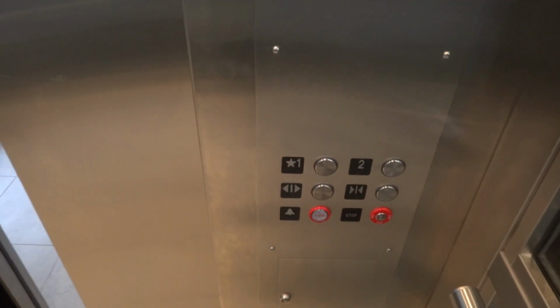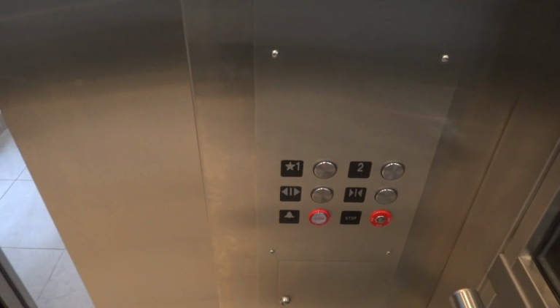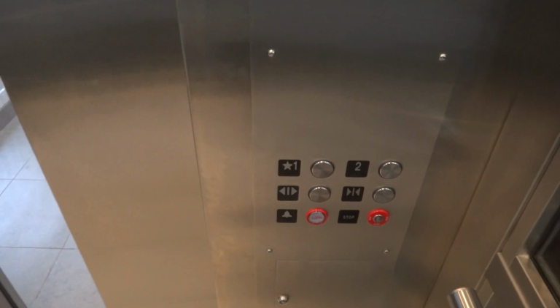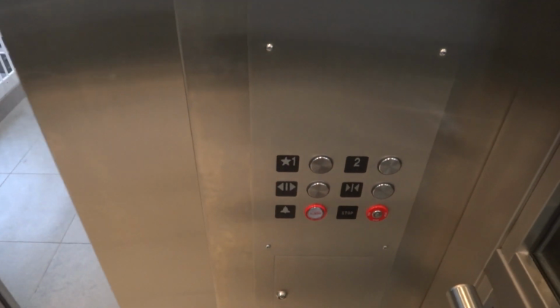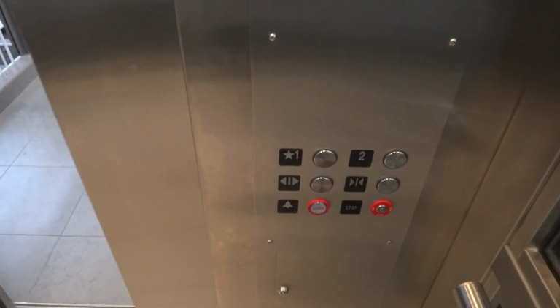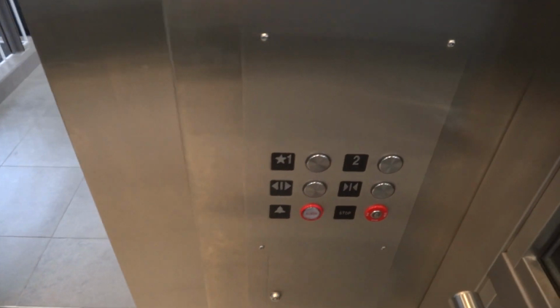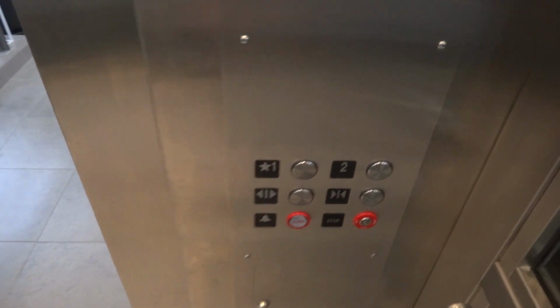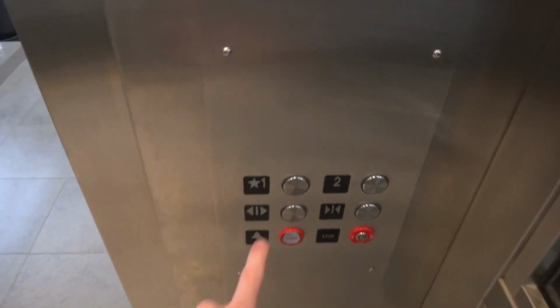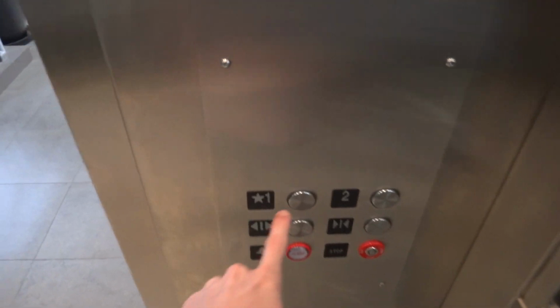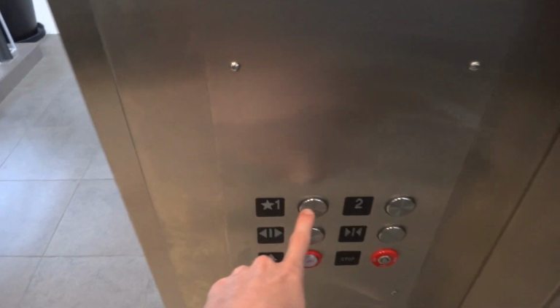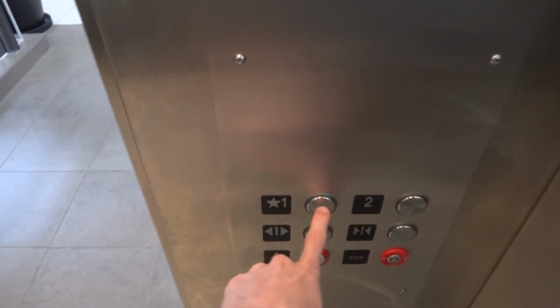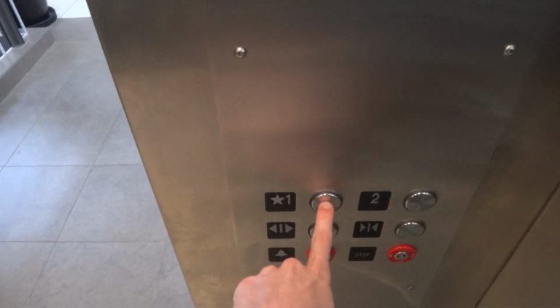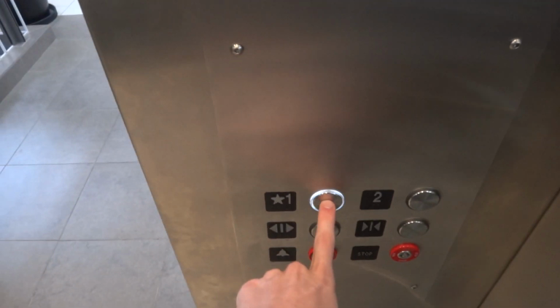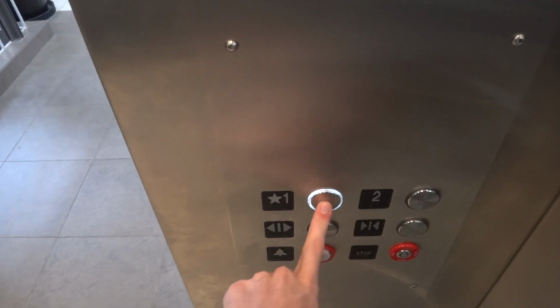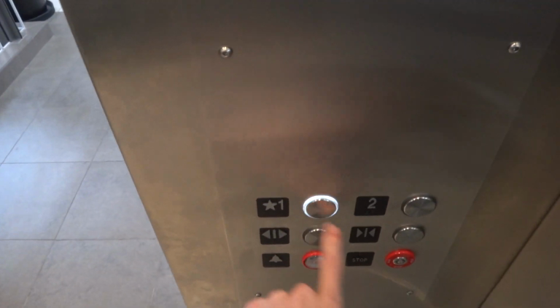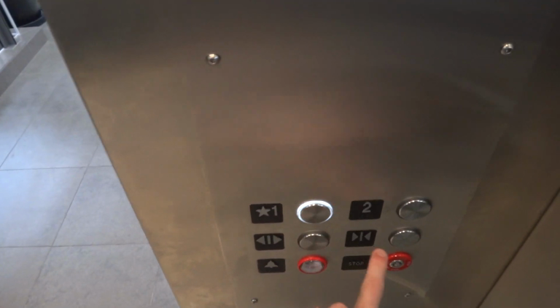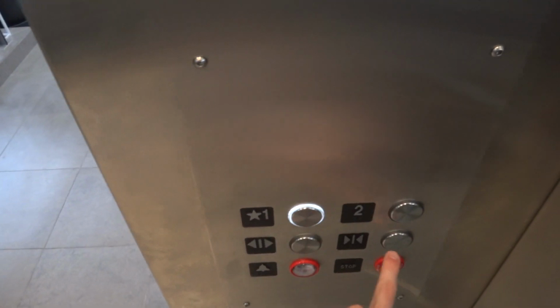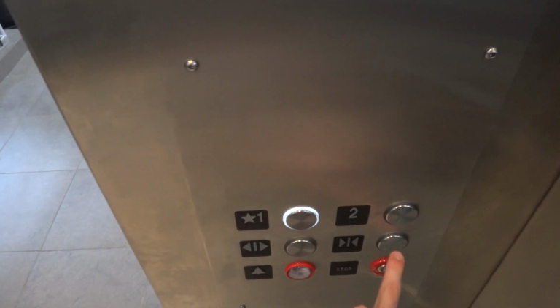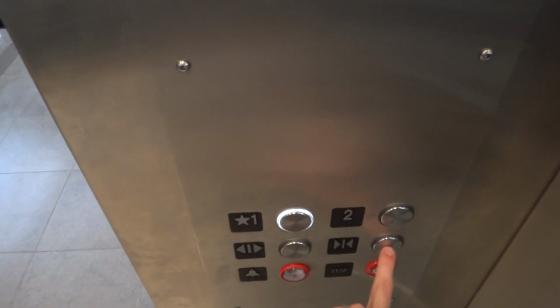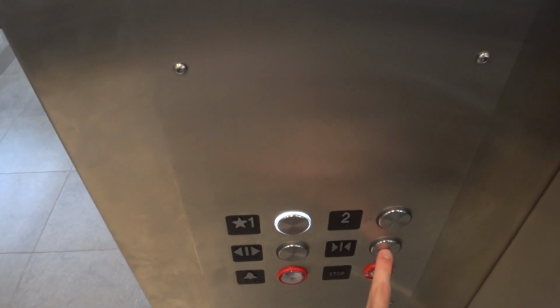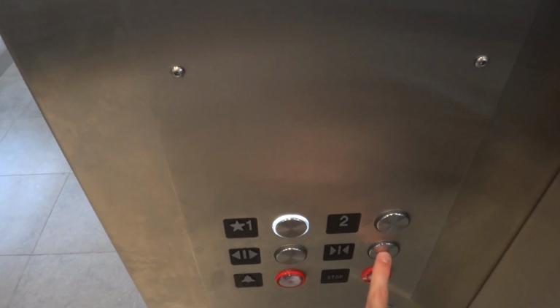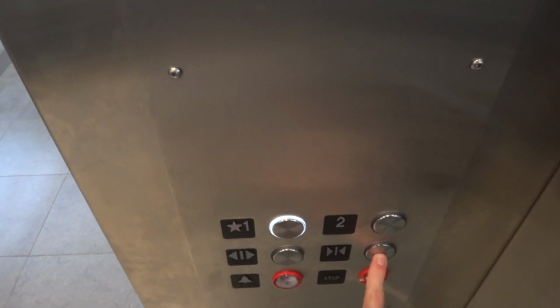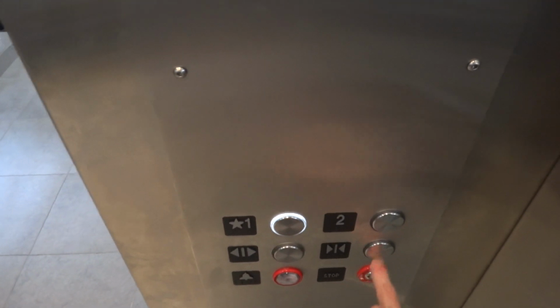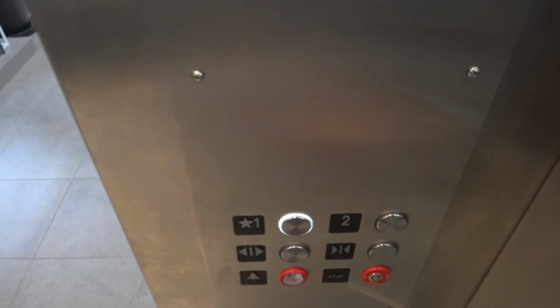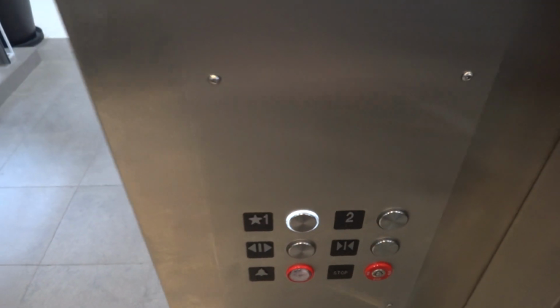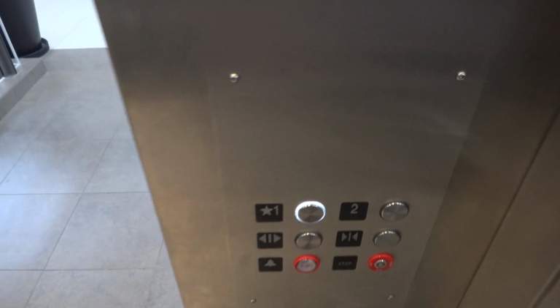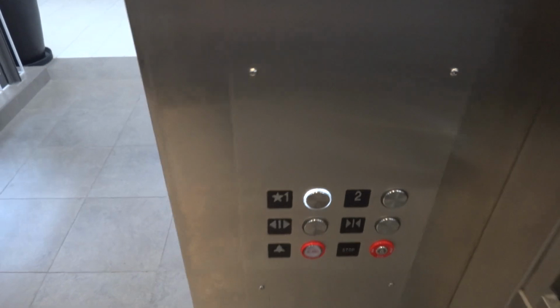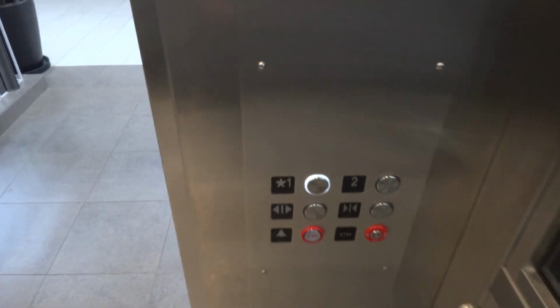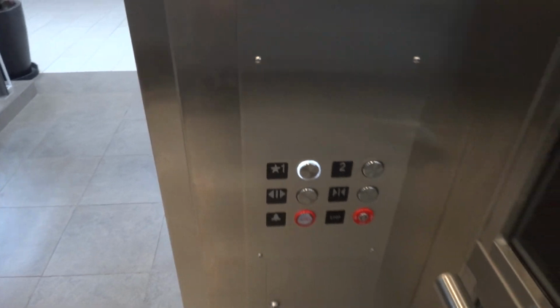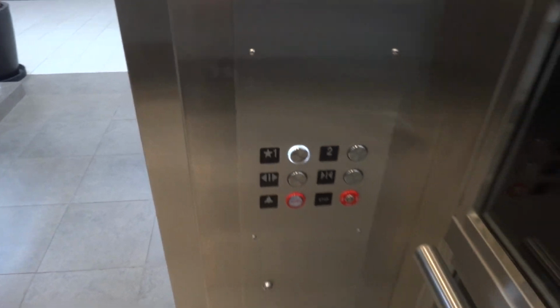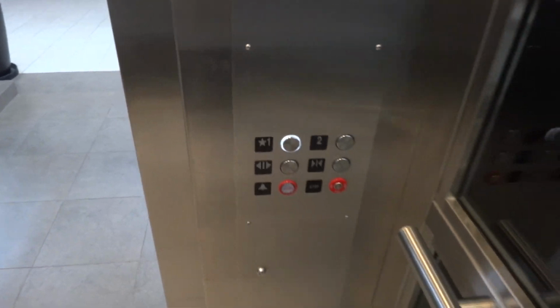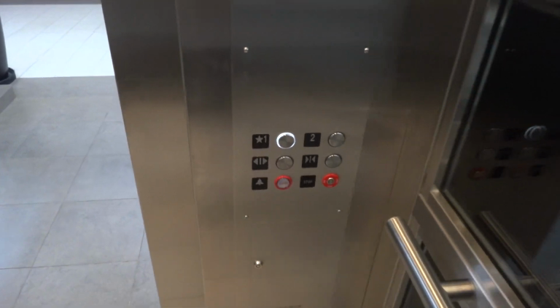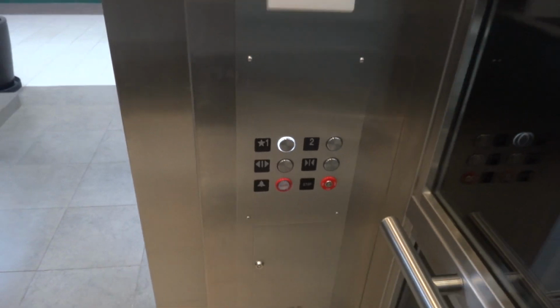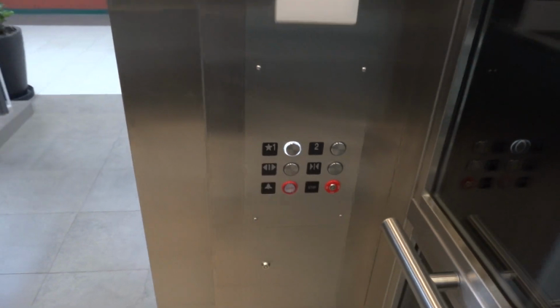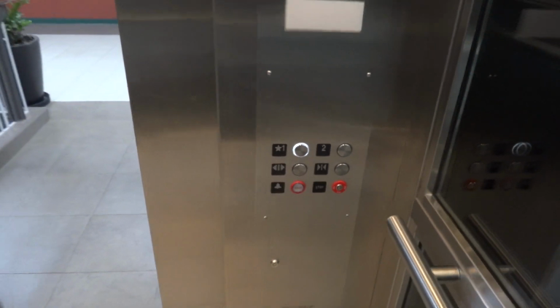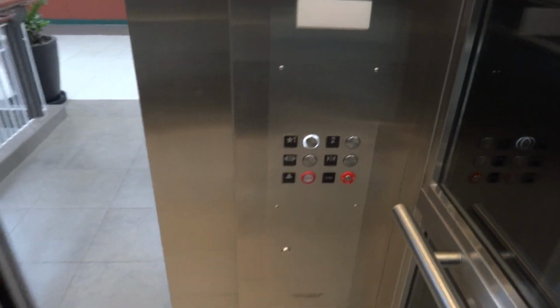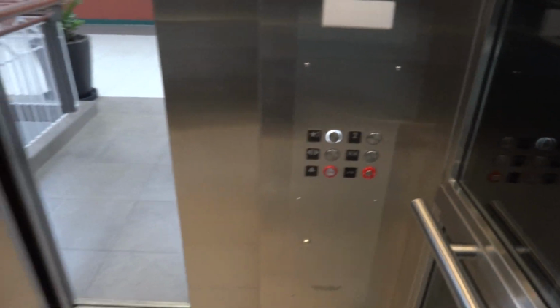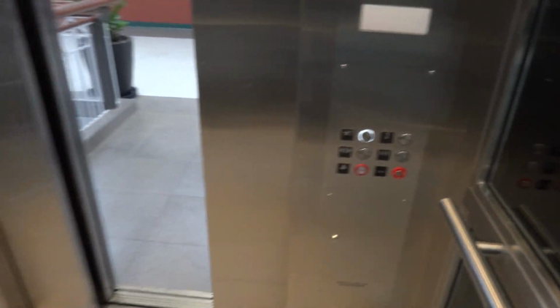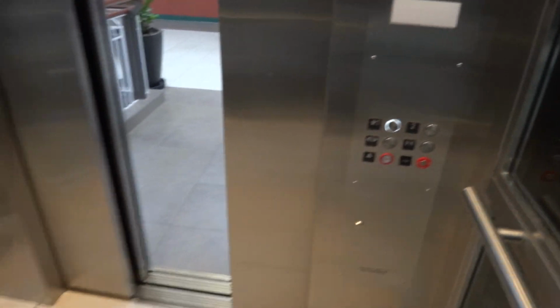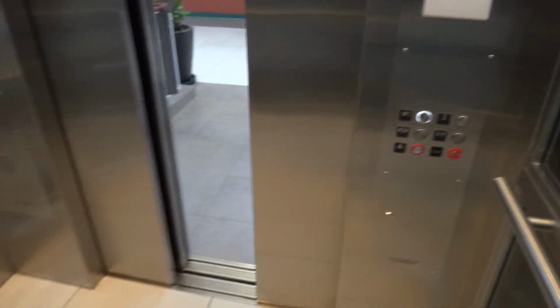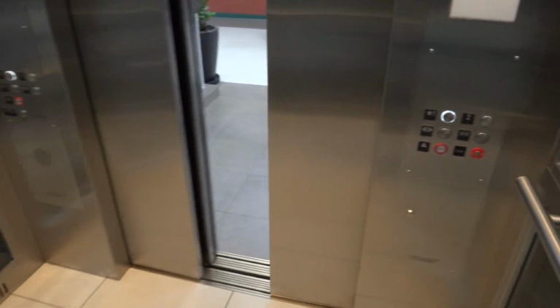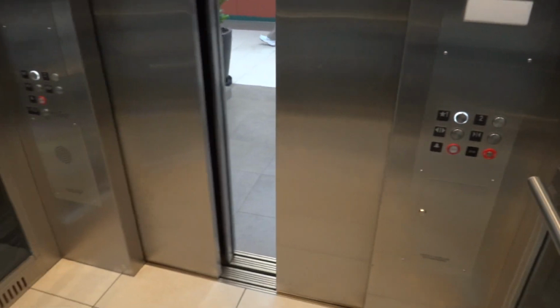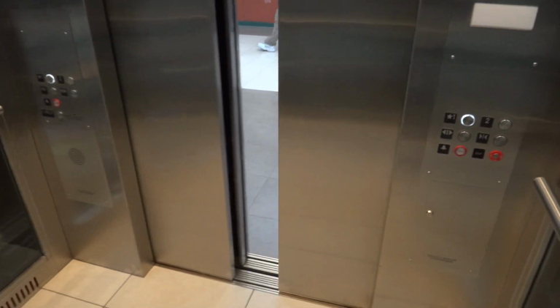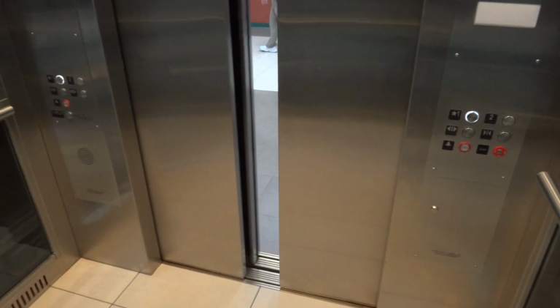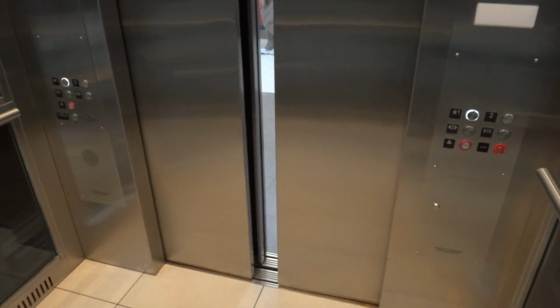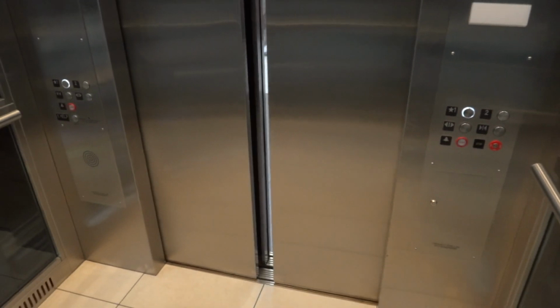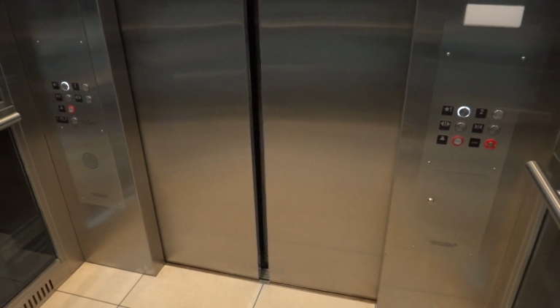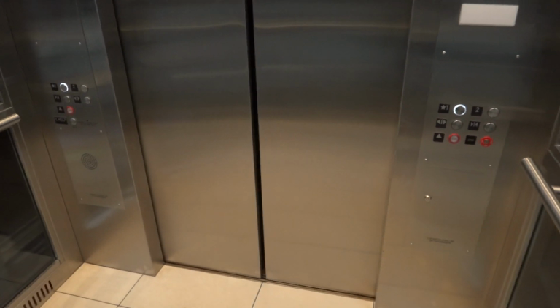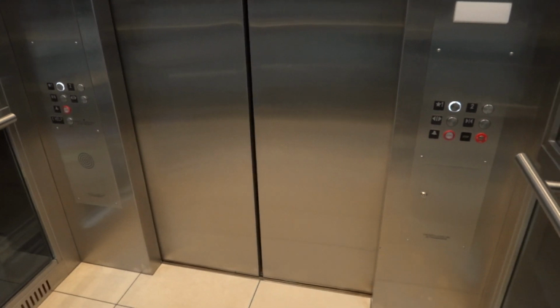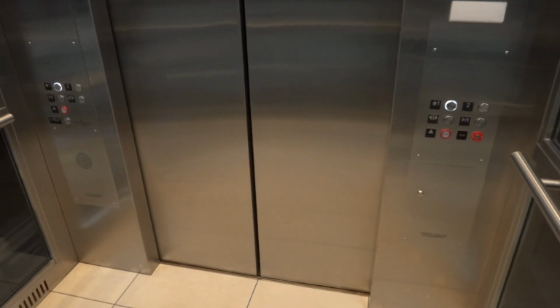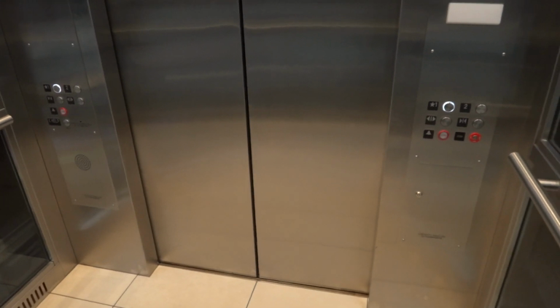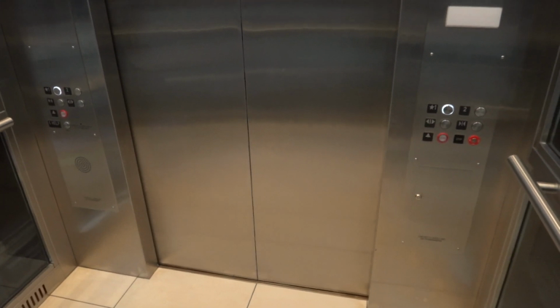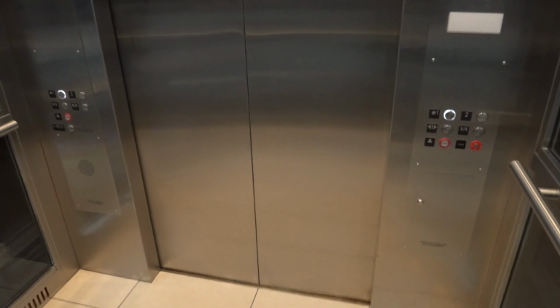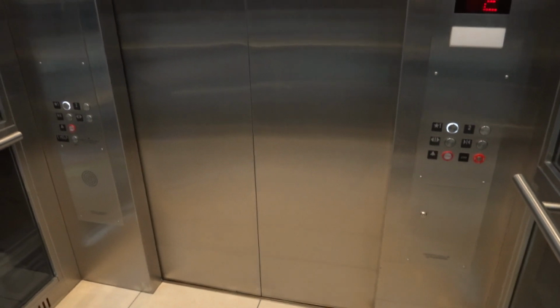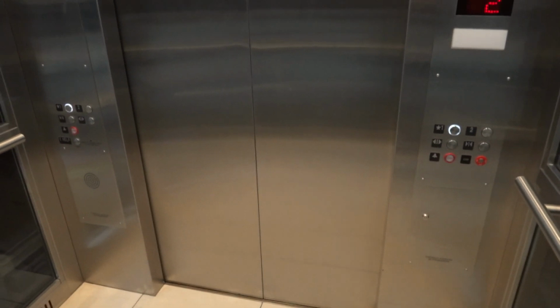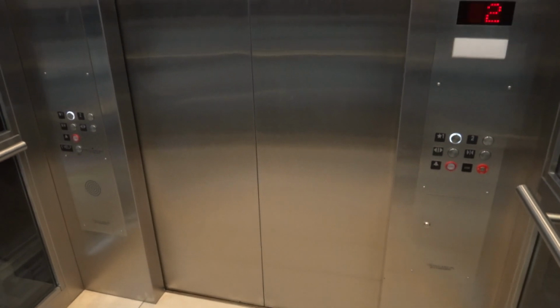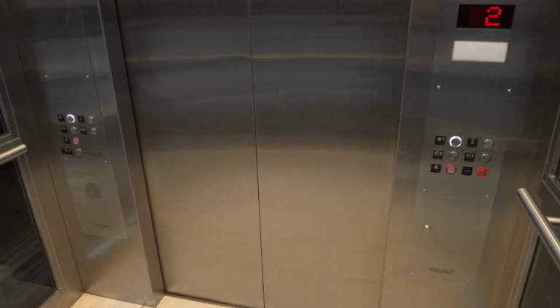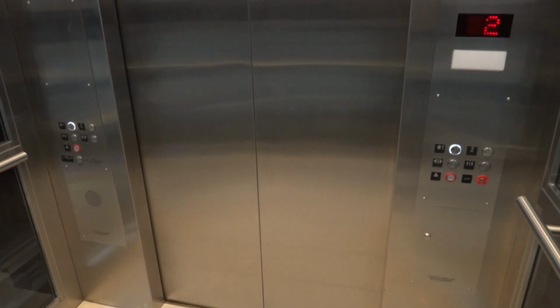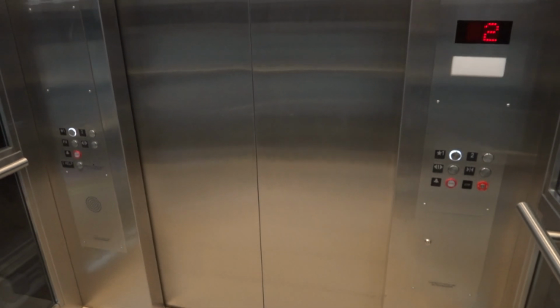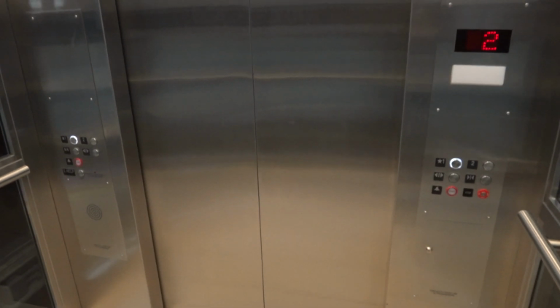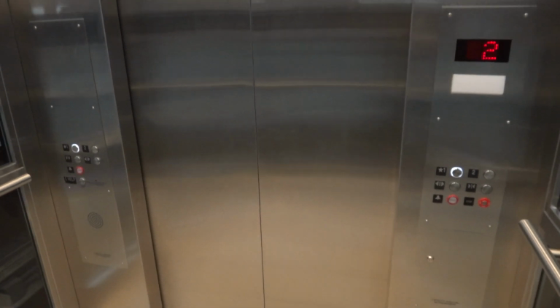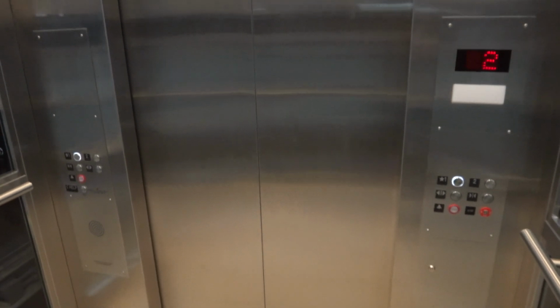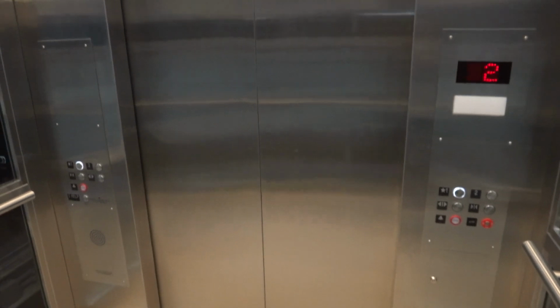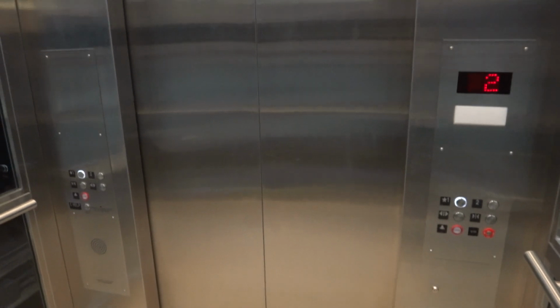Yeah, it just got new buttons. The motor's still original. New cab and new buttons. The floor call buttons are original though.